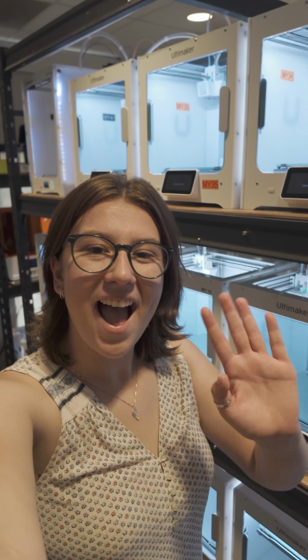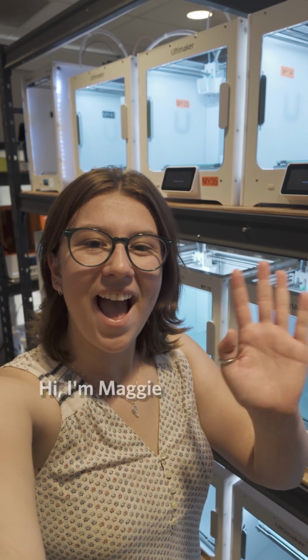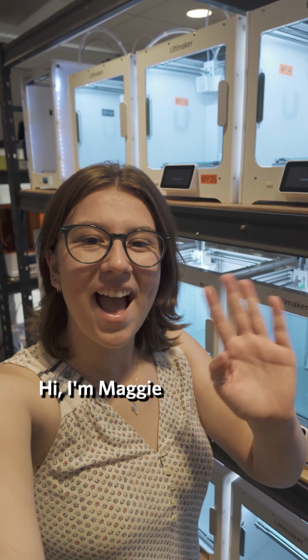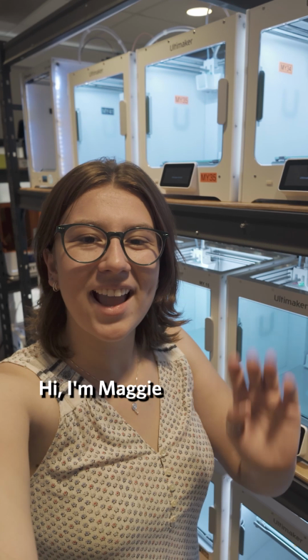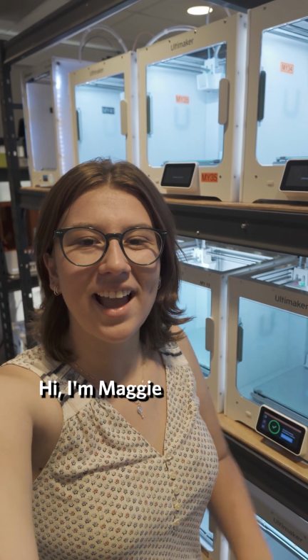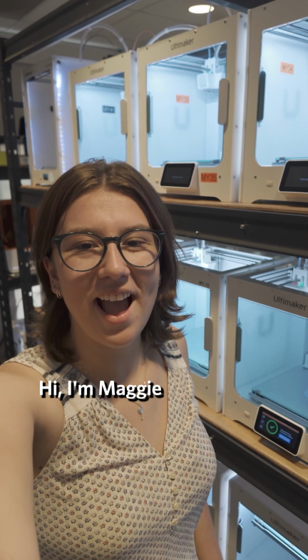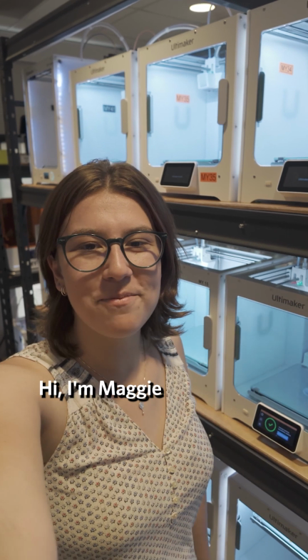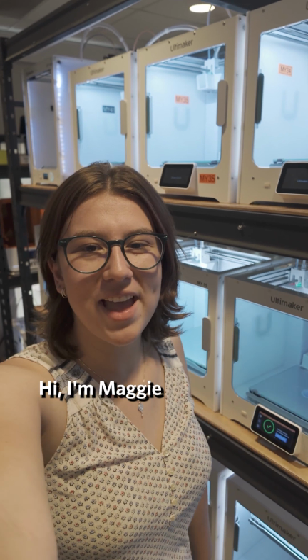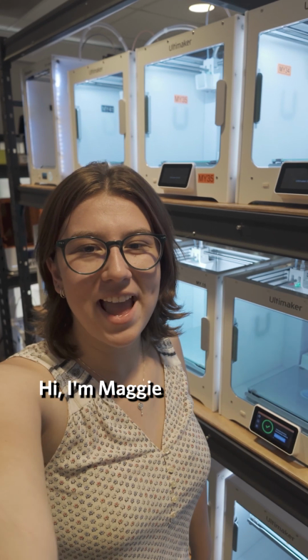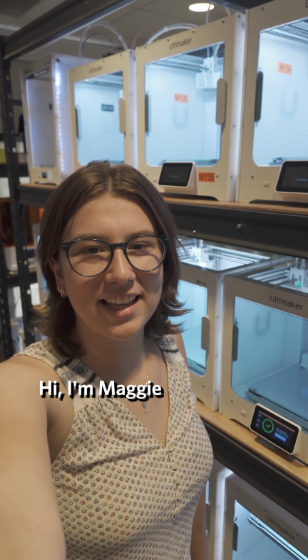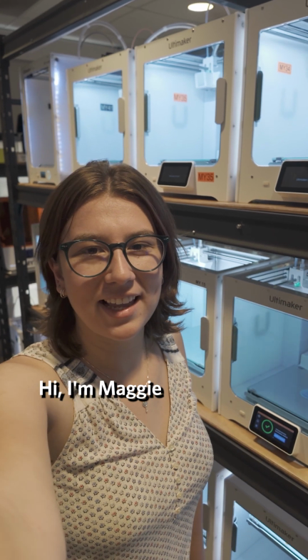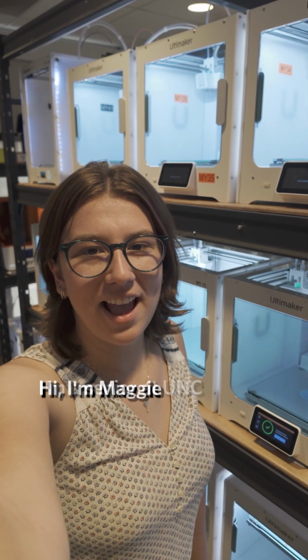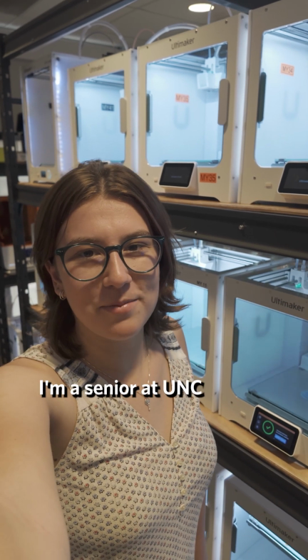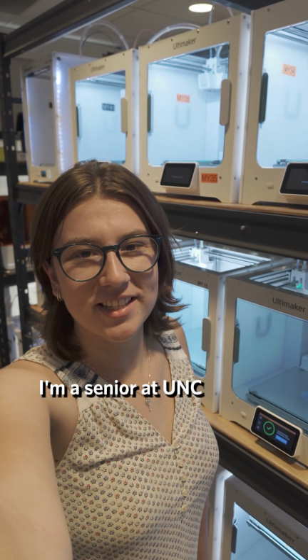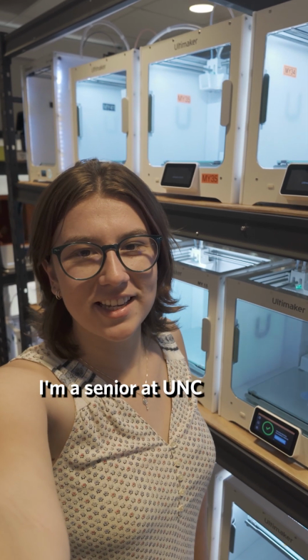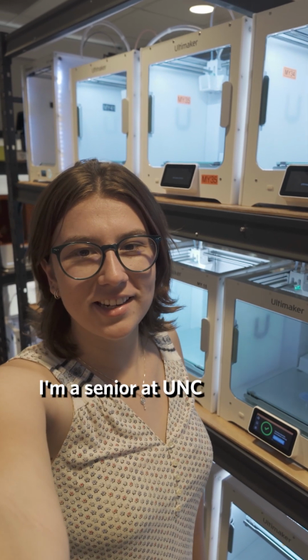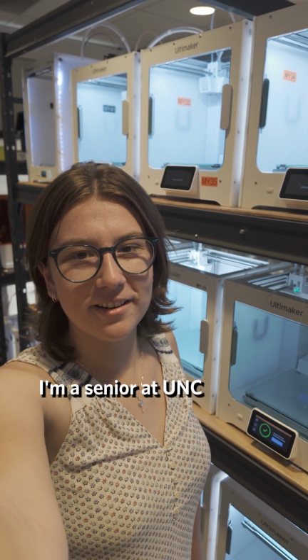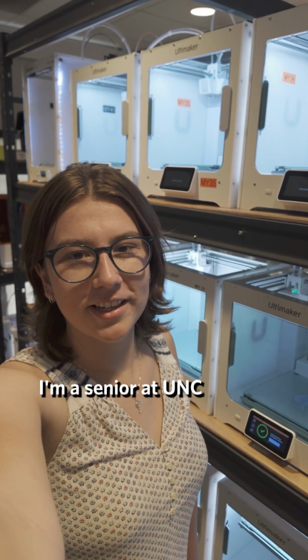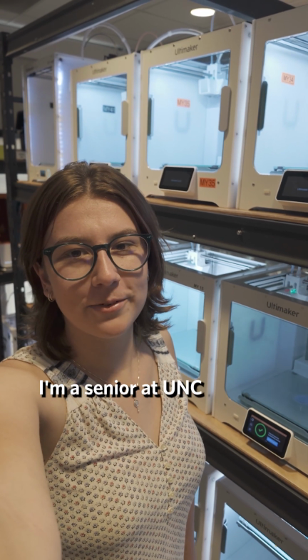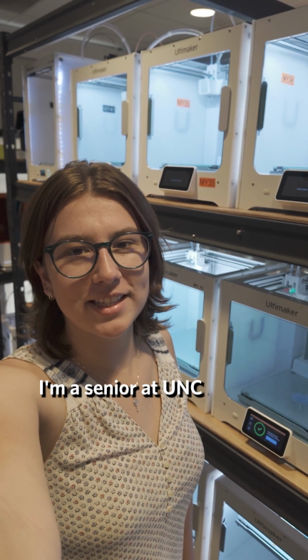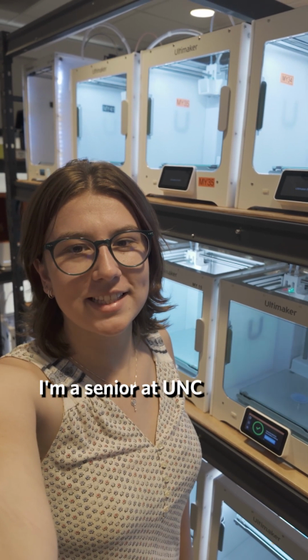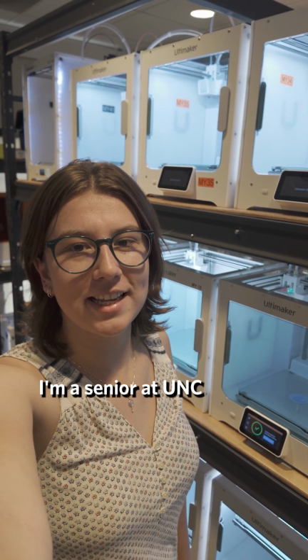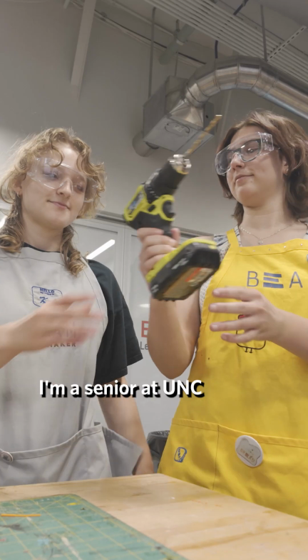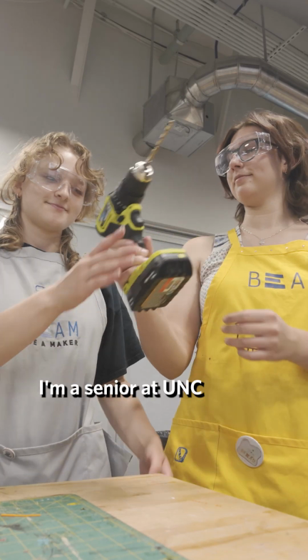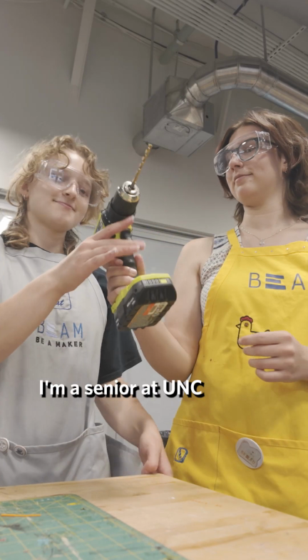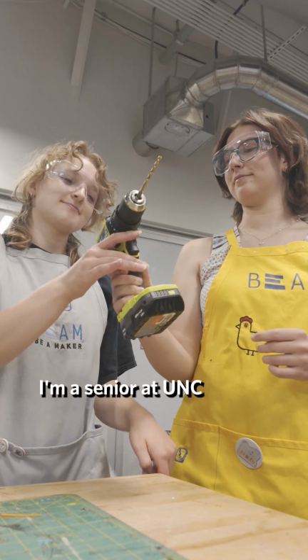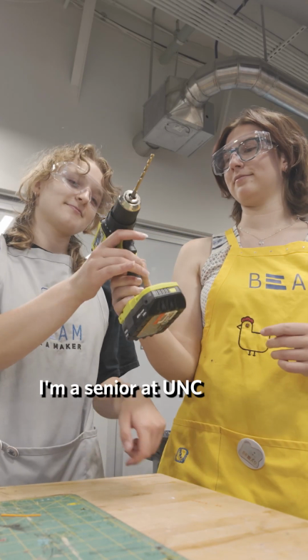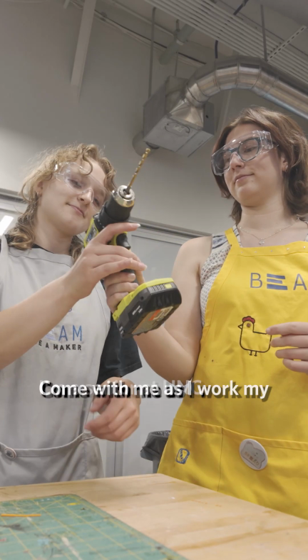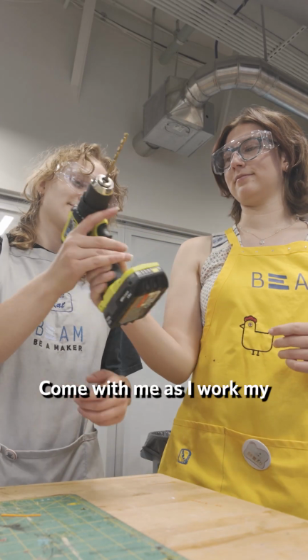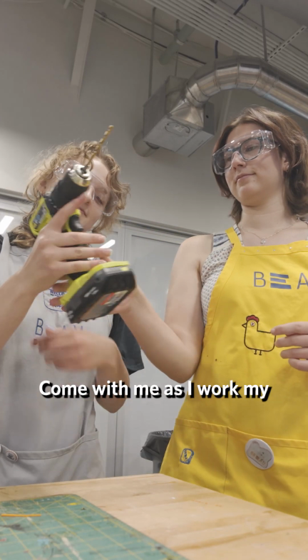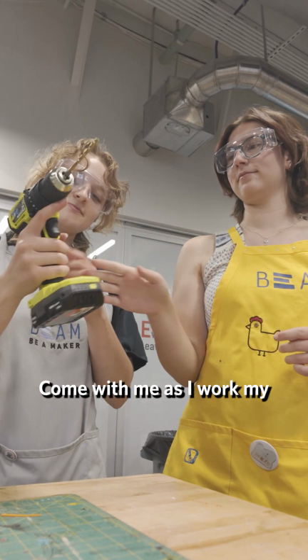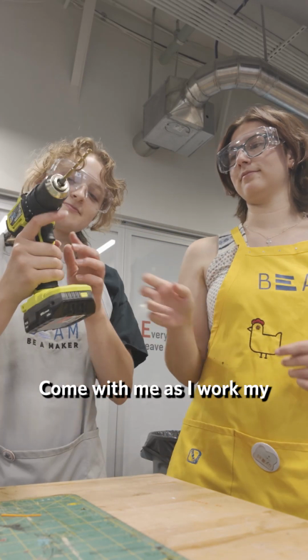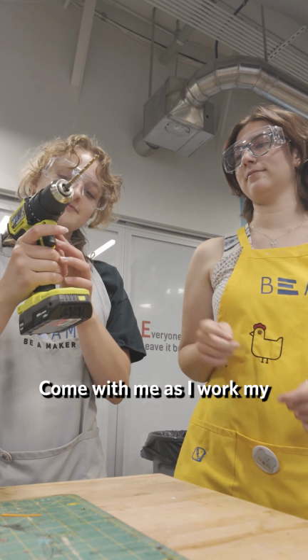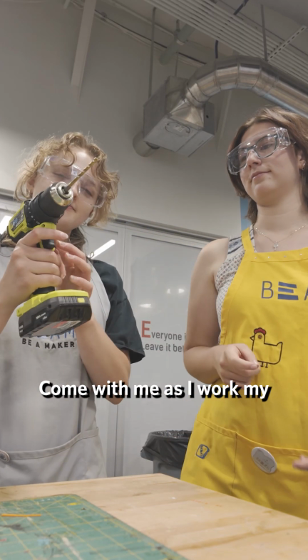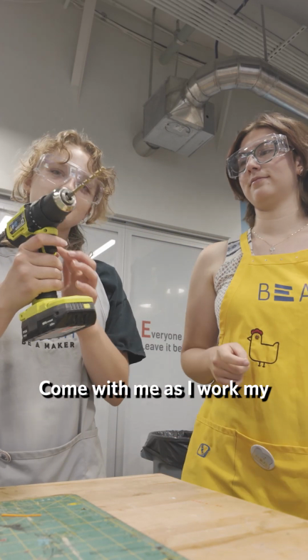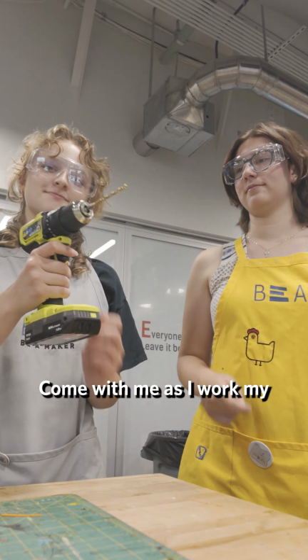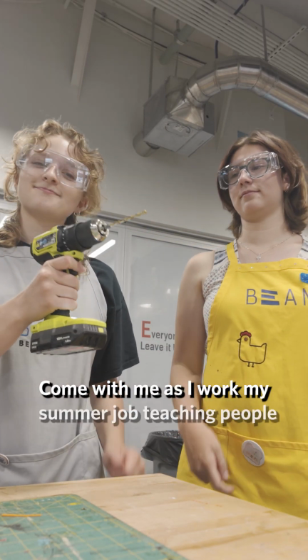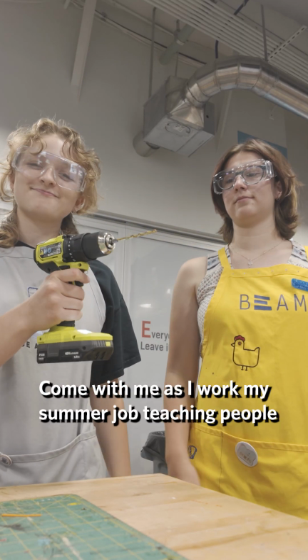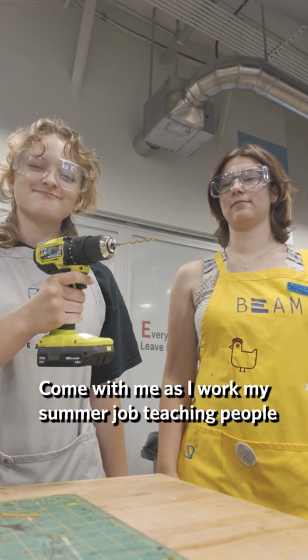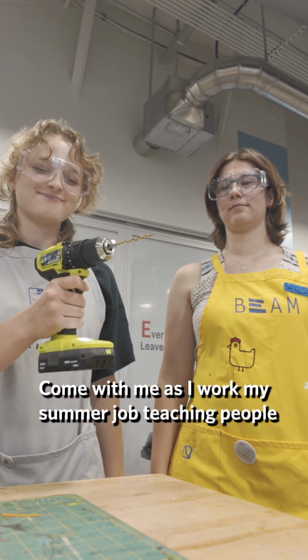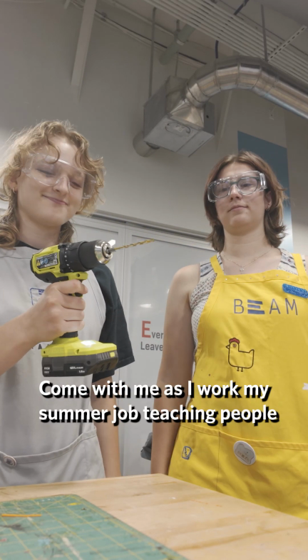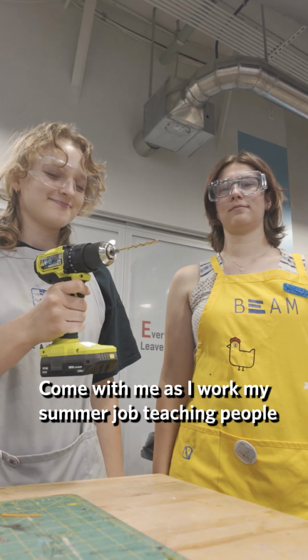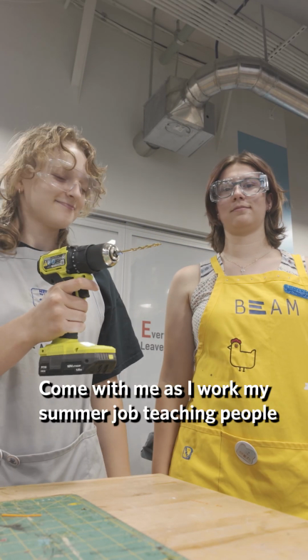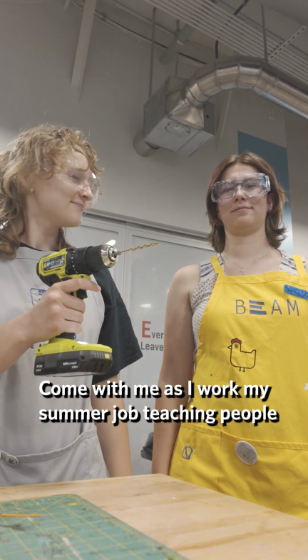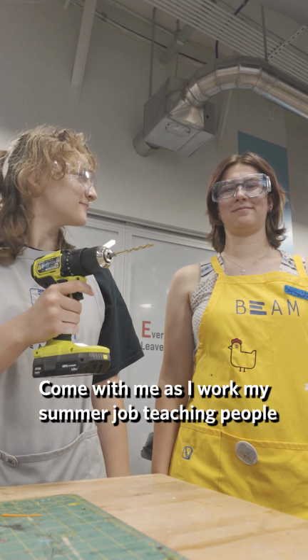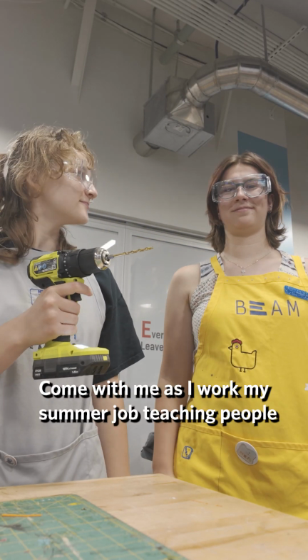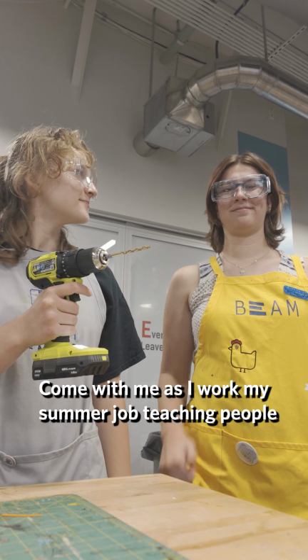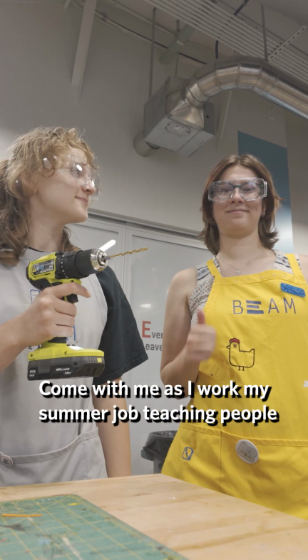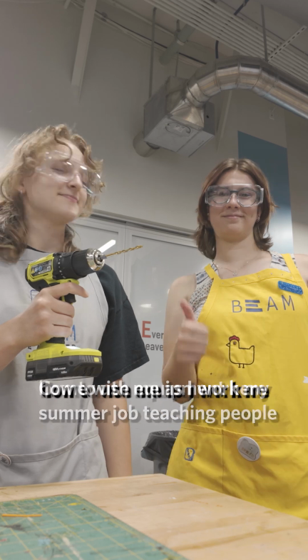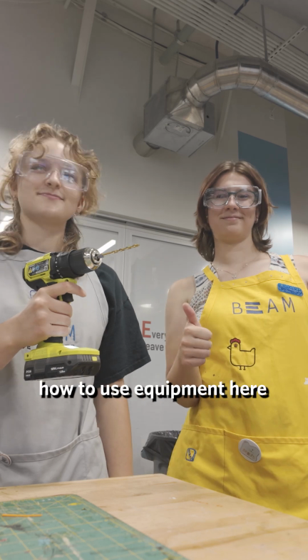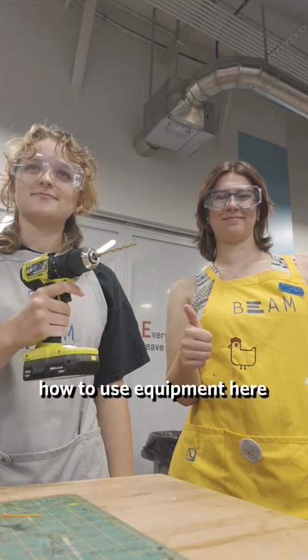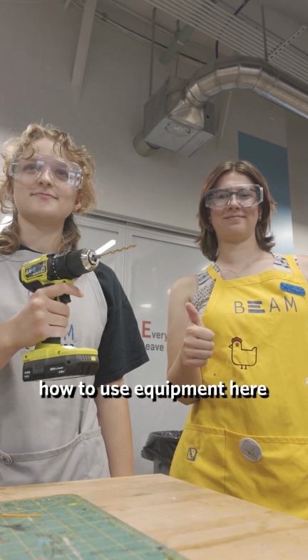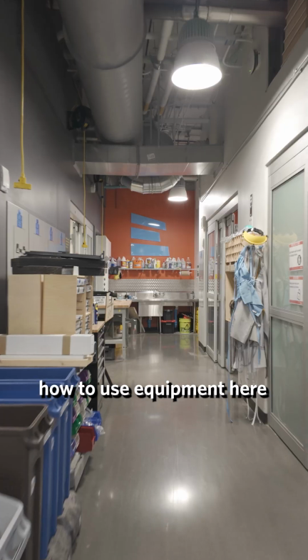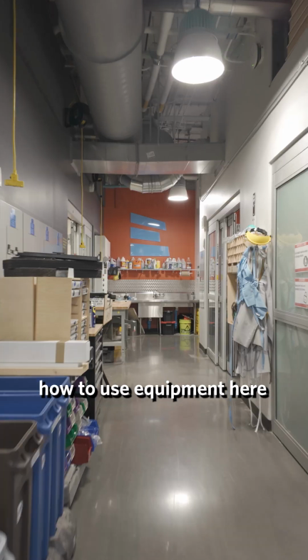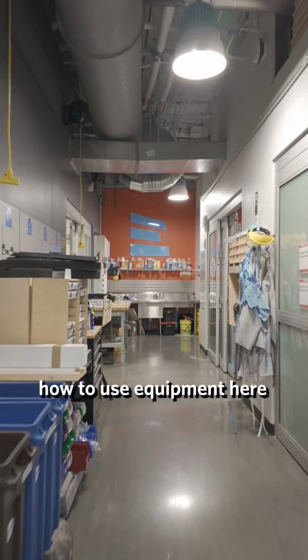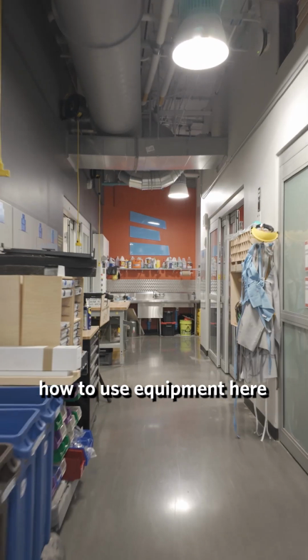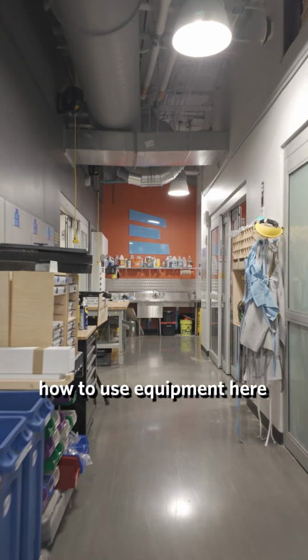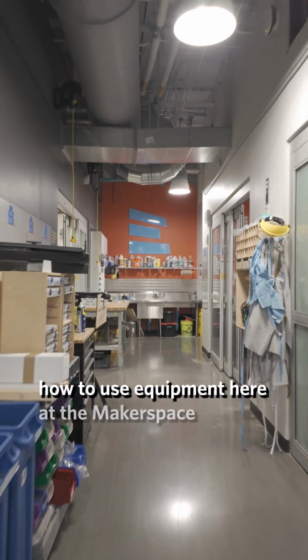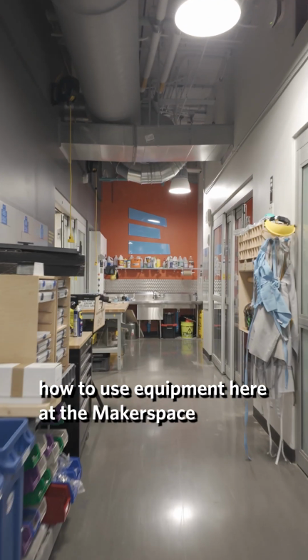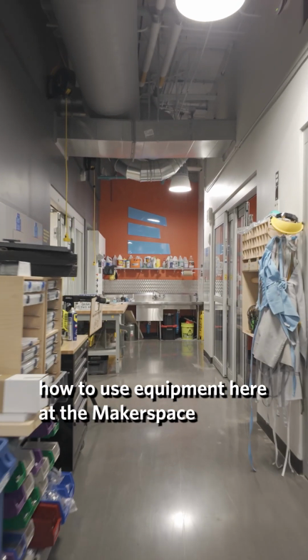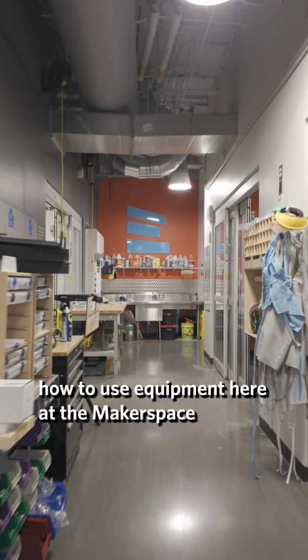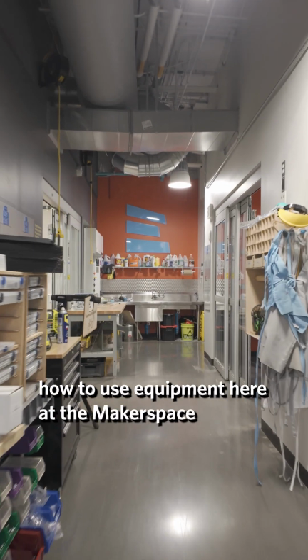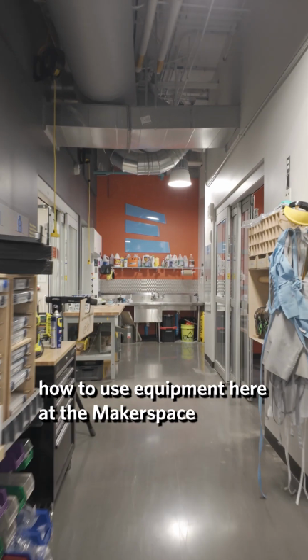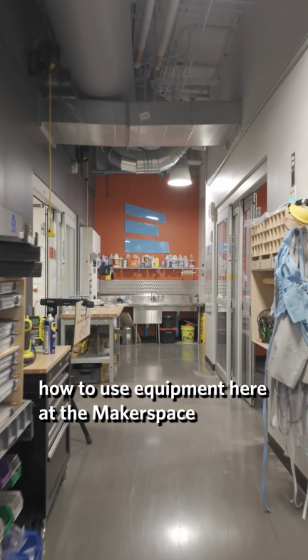Hi, I'm Maggie. I'm a senior at UNC. Come with me as I work my summer job teaching people how to use equipment here at the Makerspace.